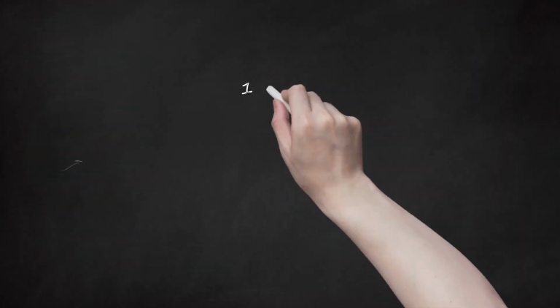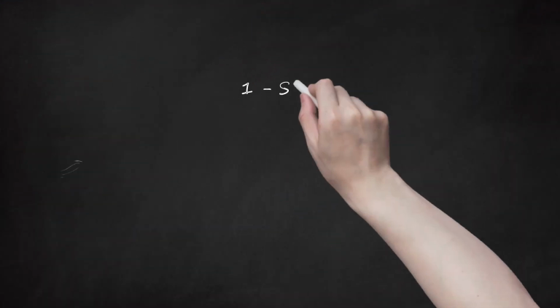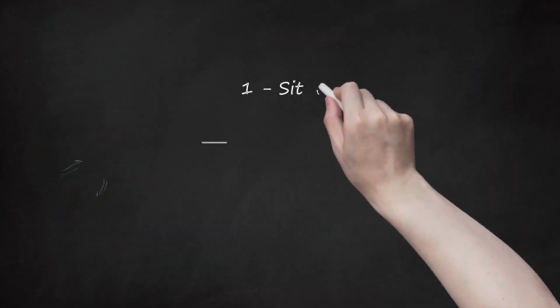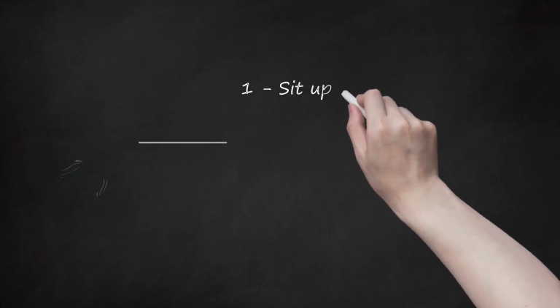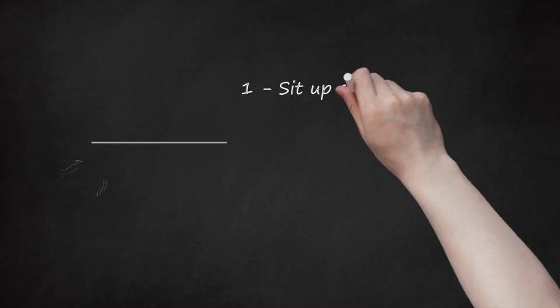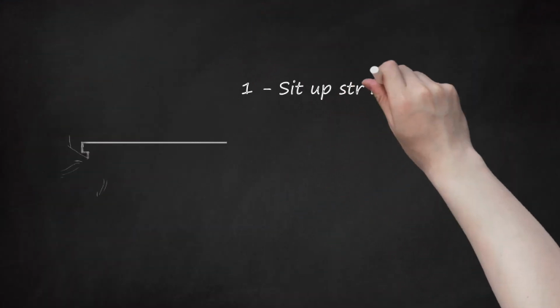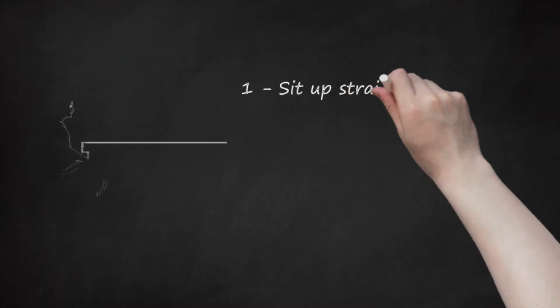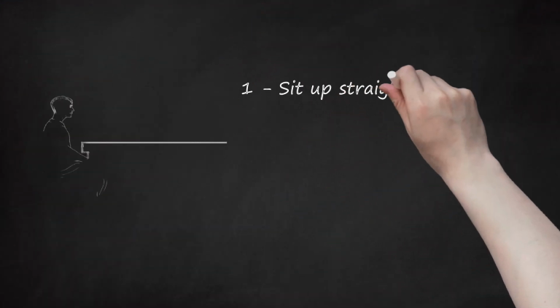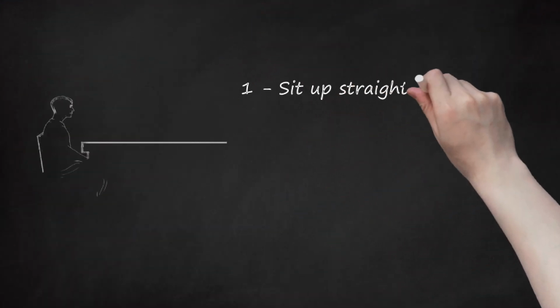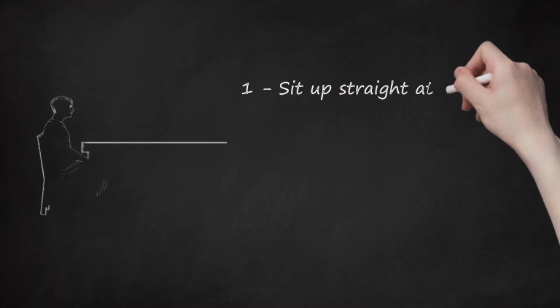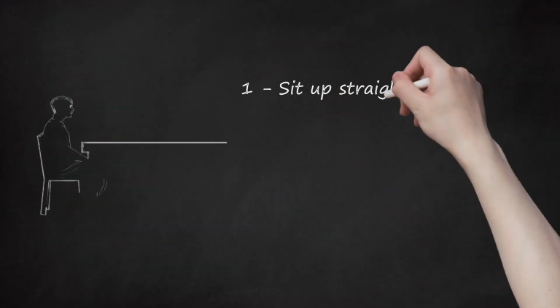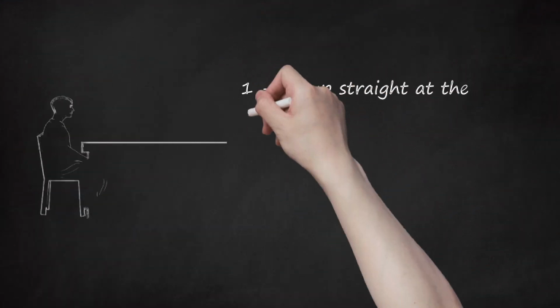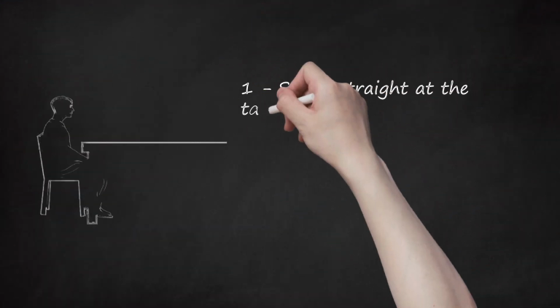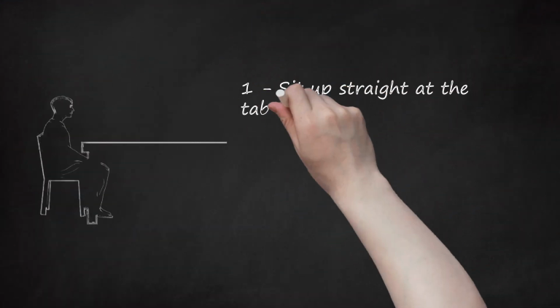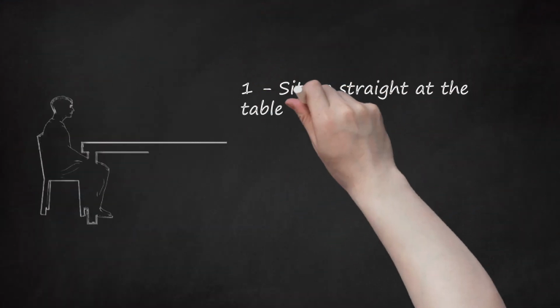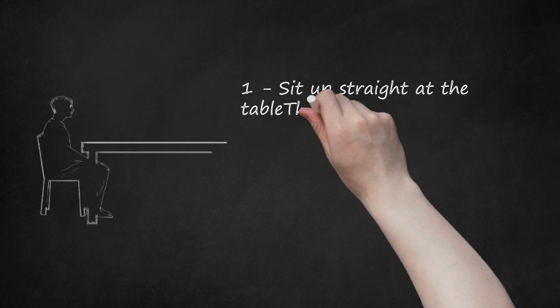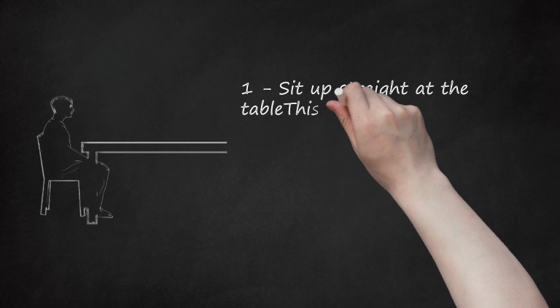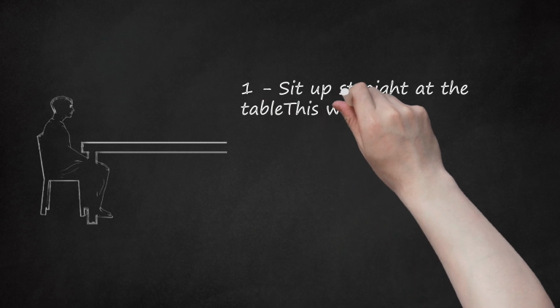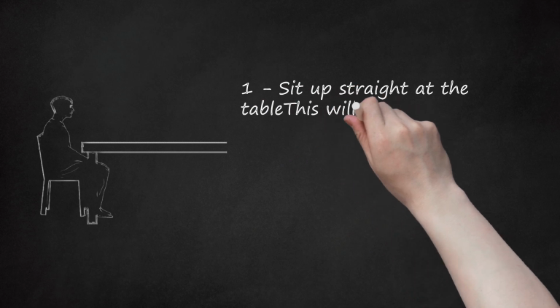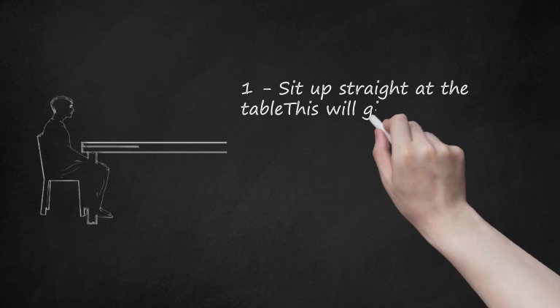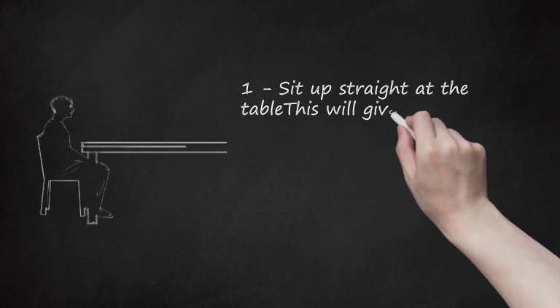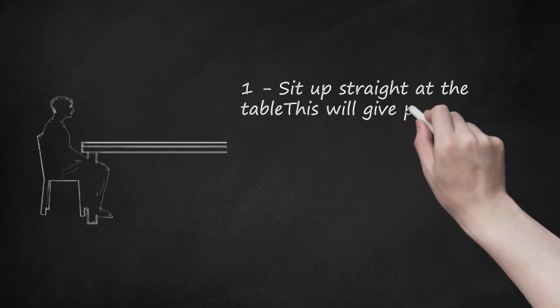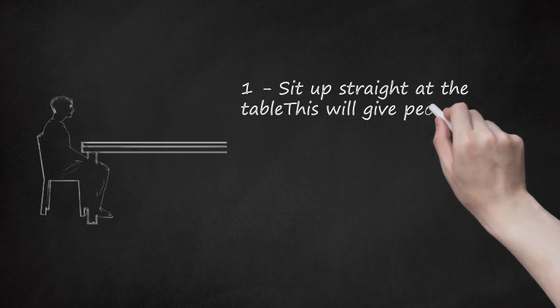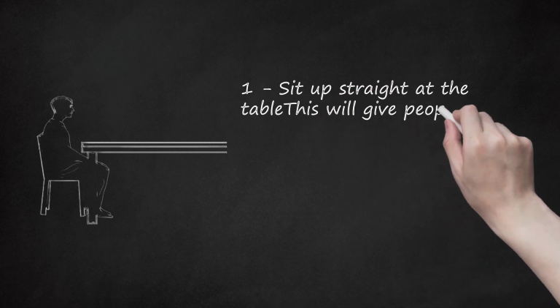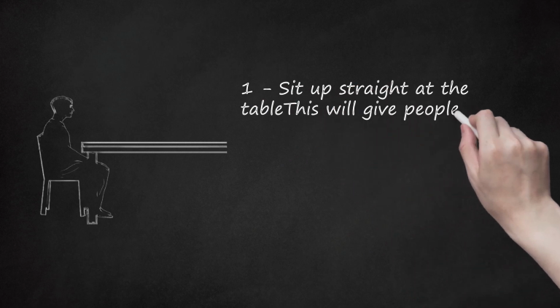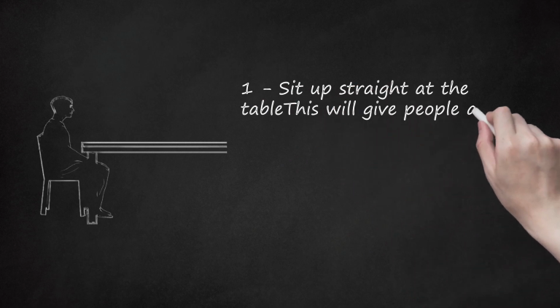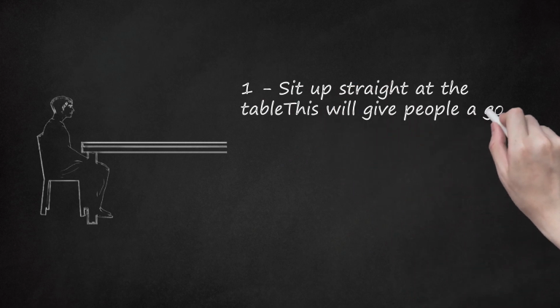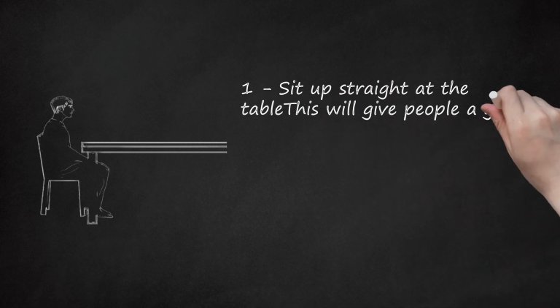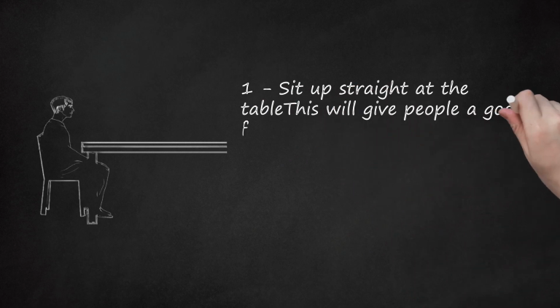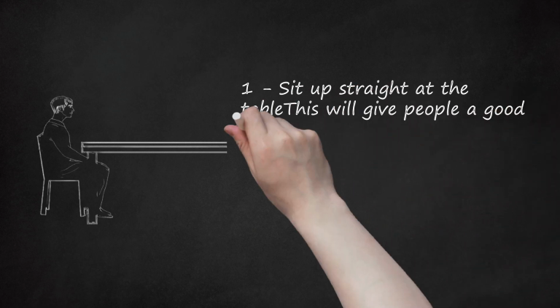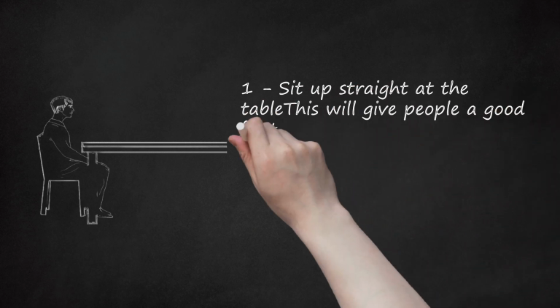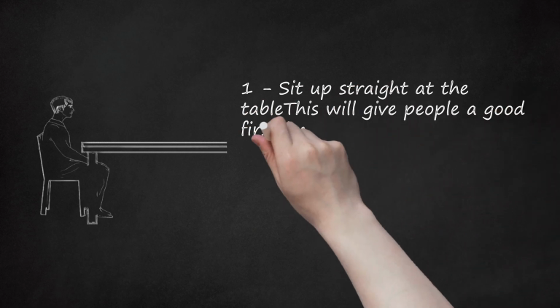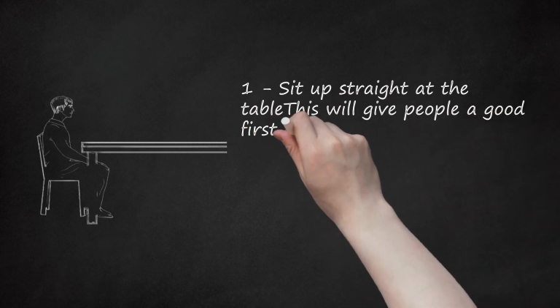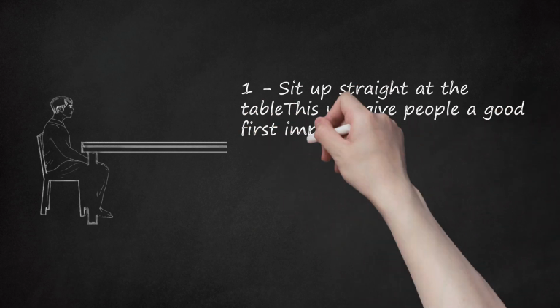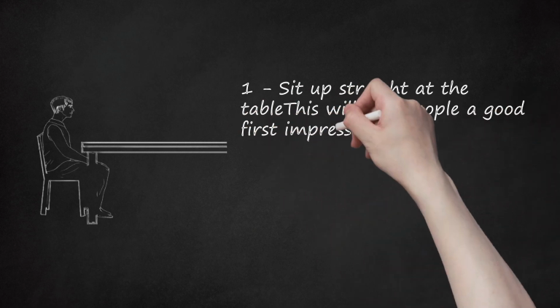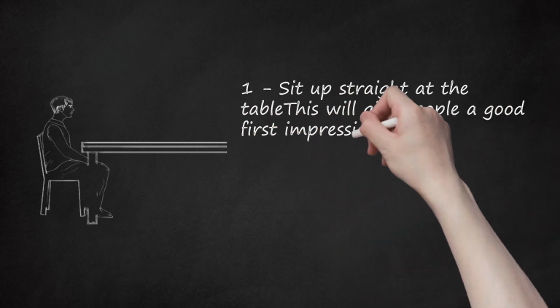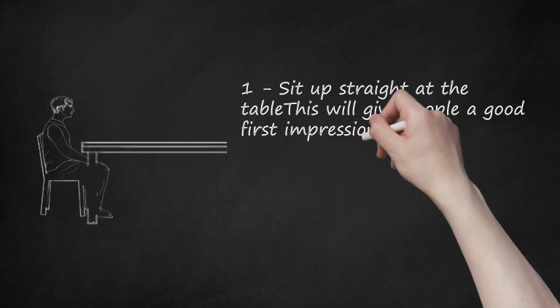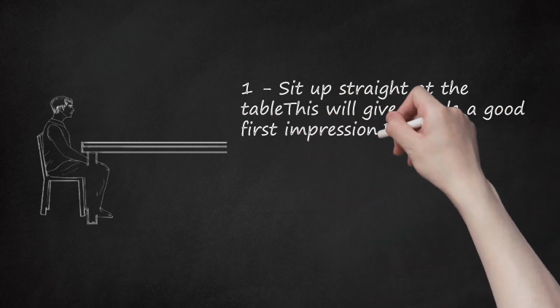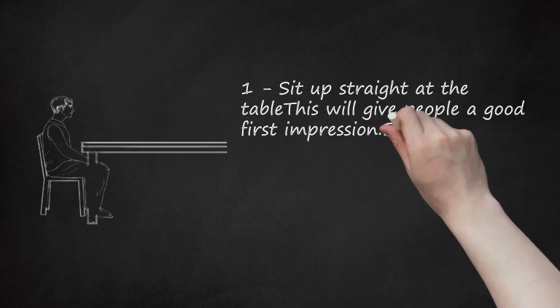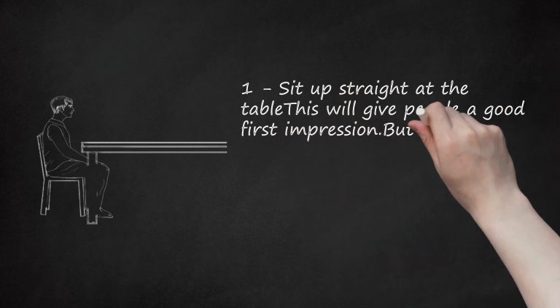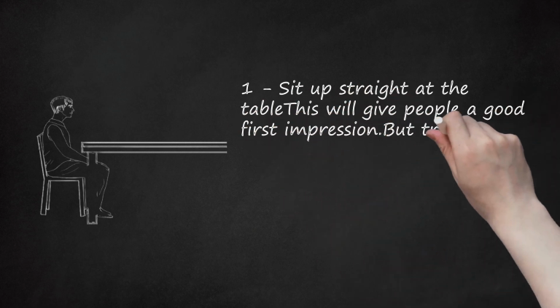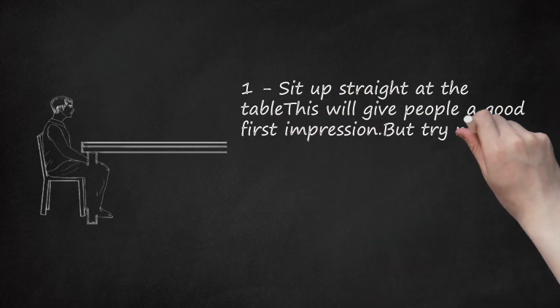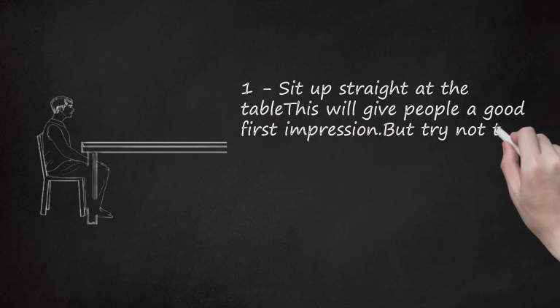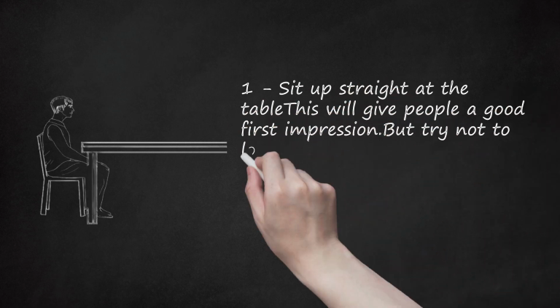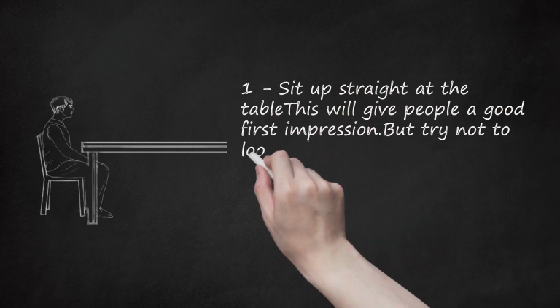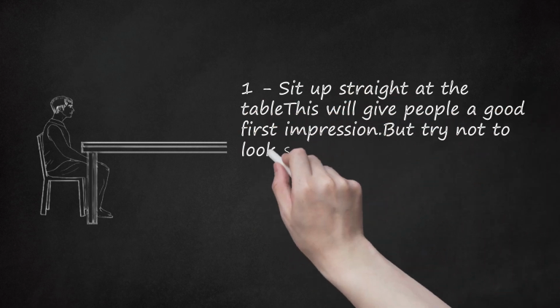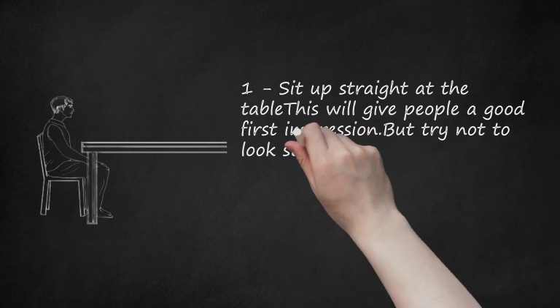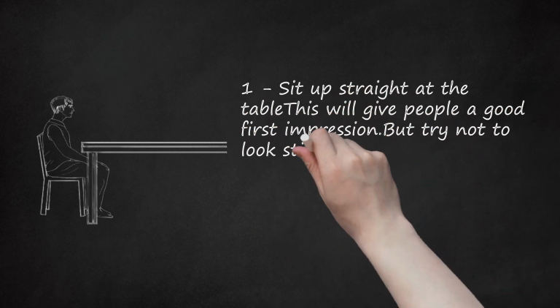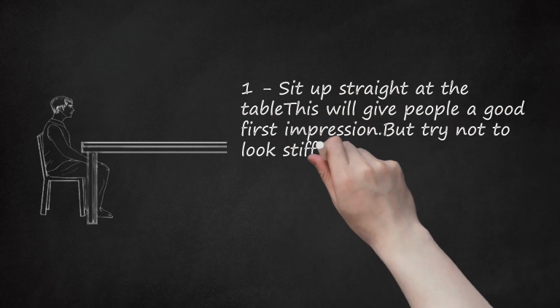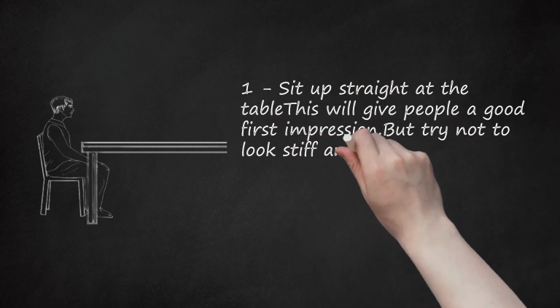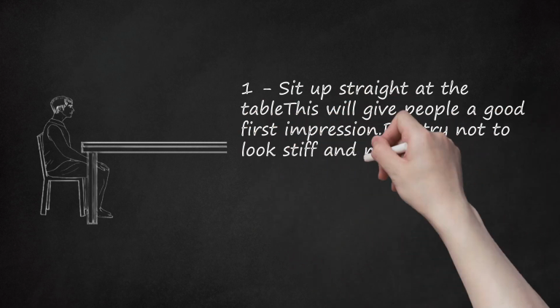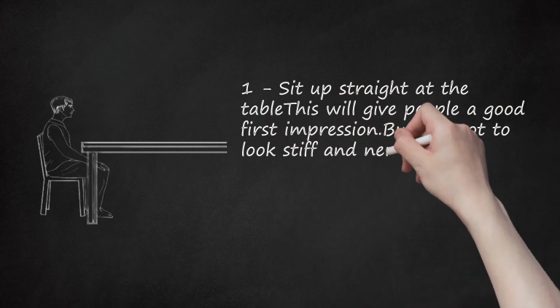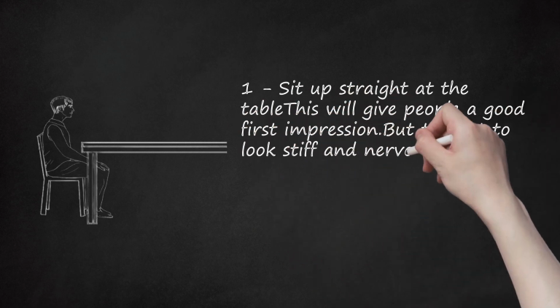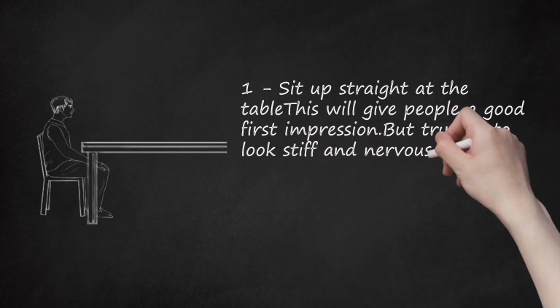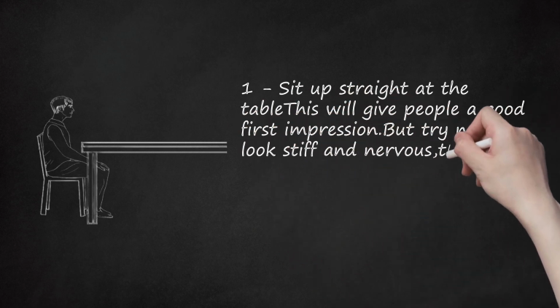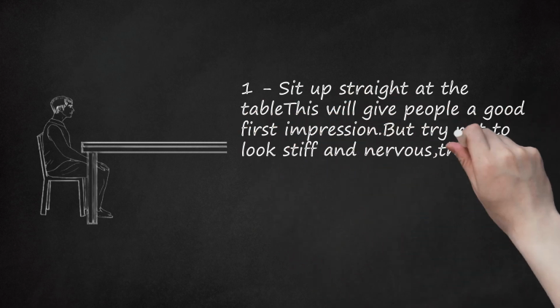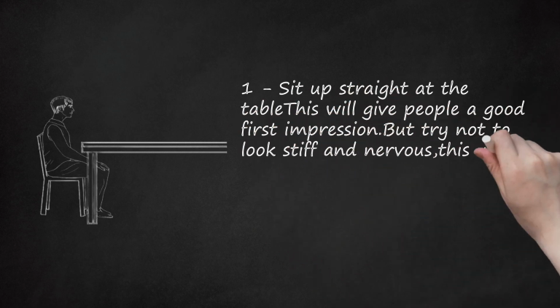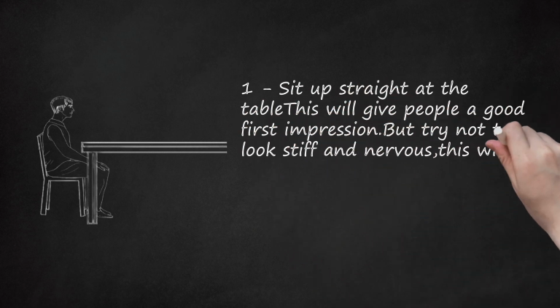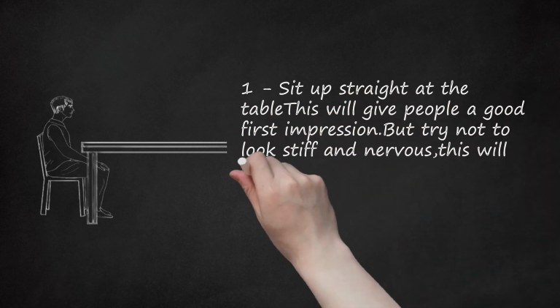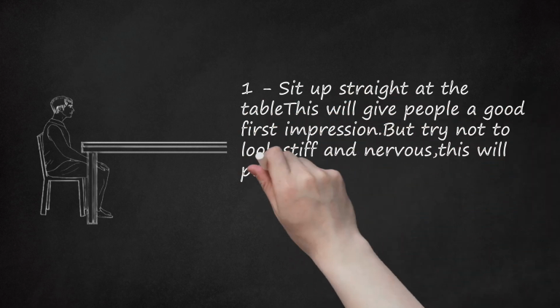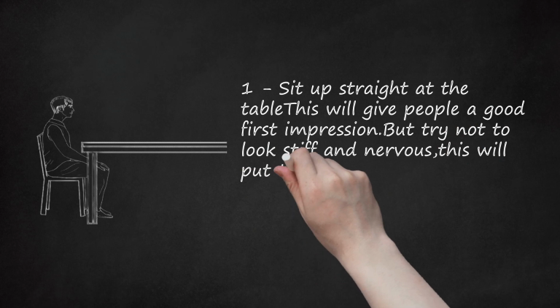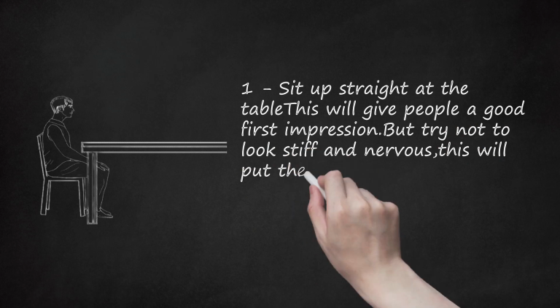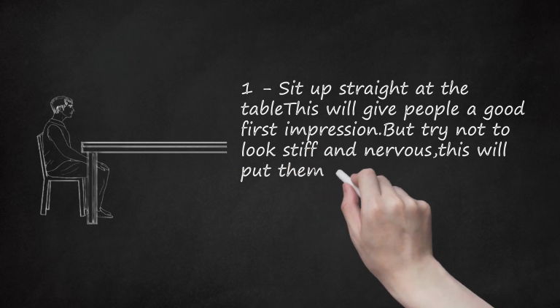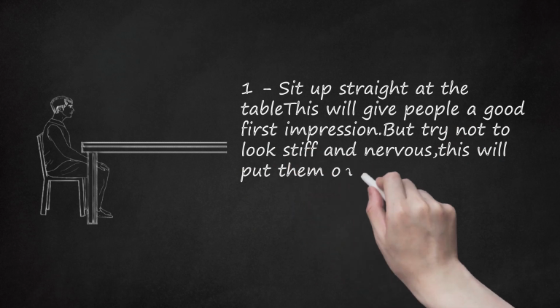Step 1: Sit up straight at the table. This will give people a good first impression, but try not to look stiff and nervous — this will put them on edge.